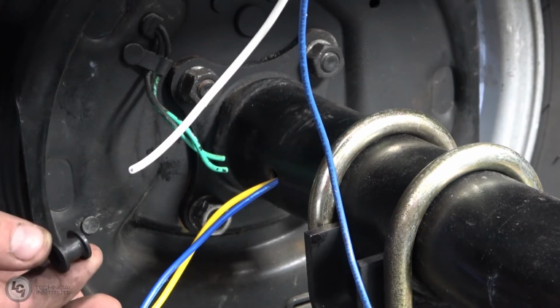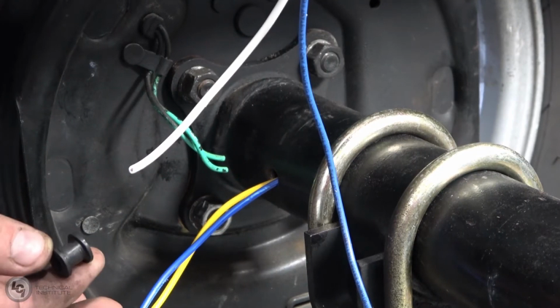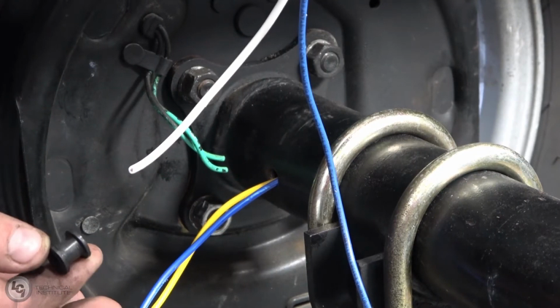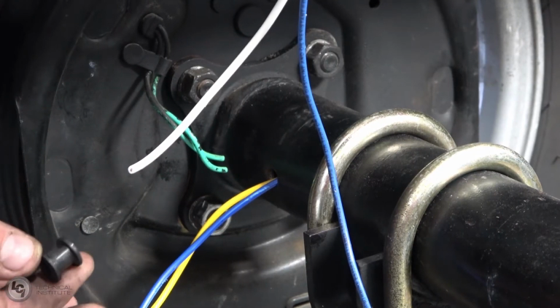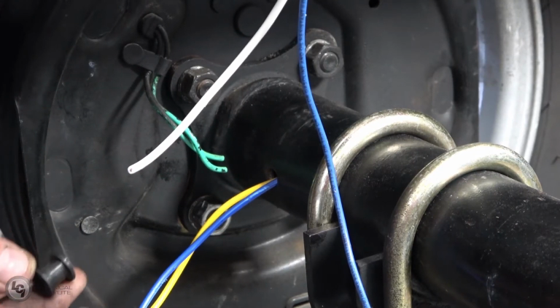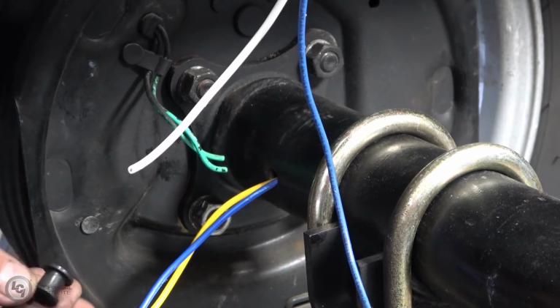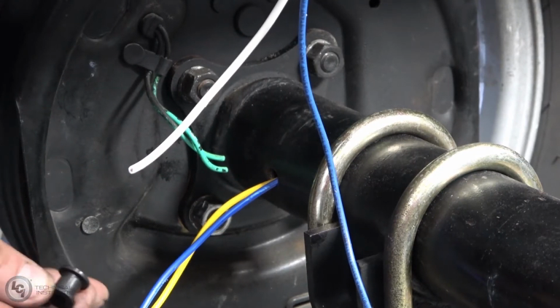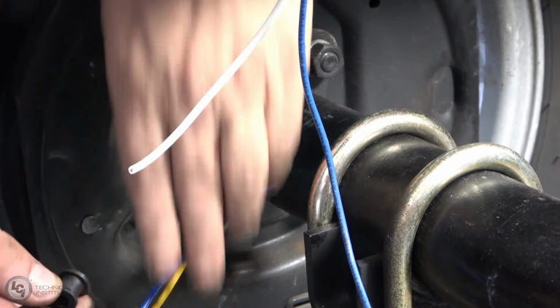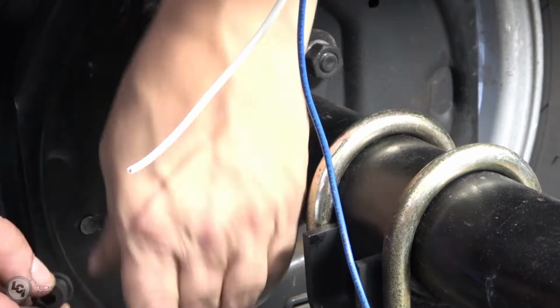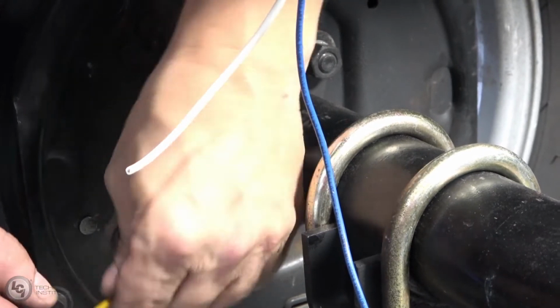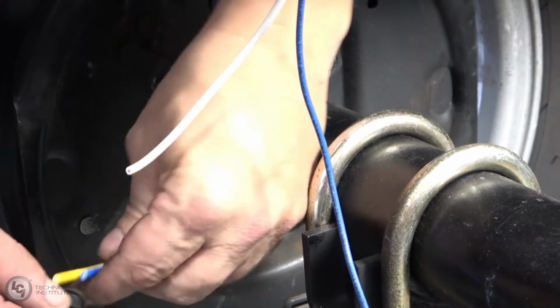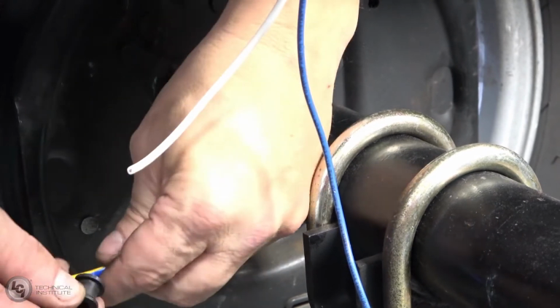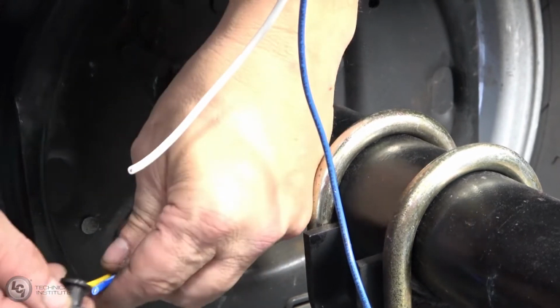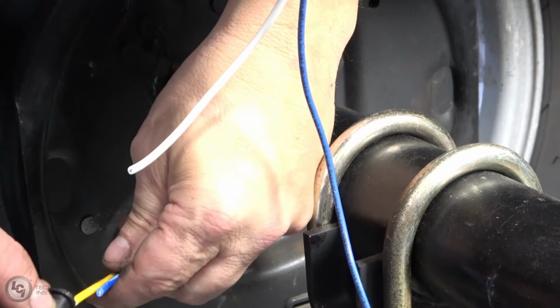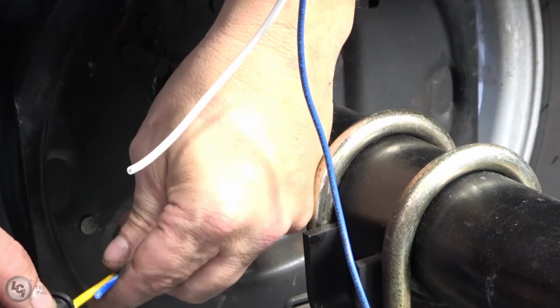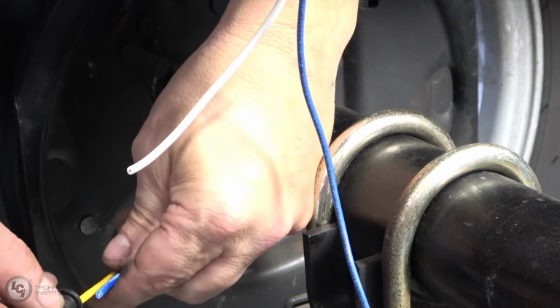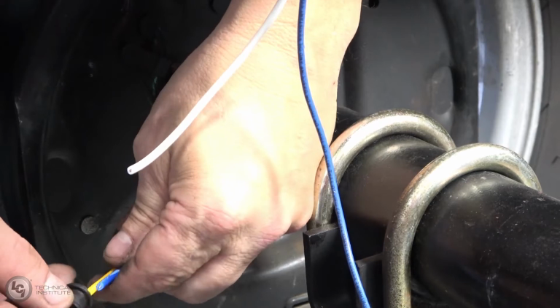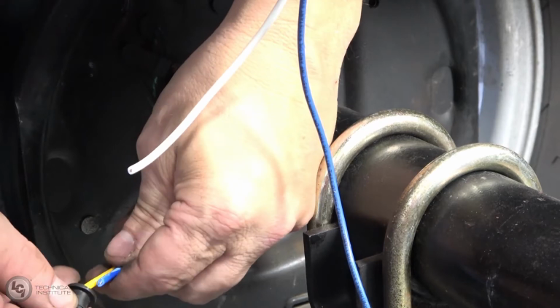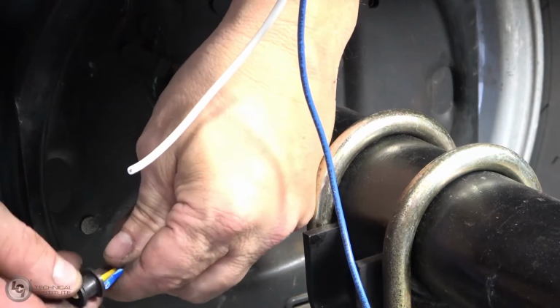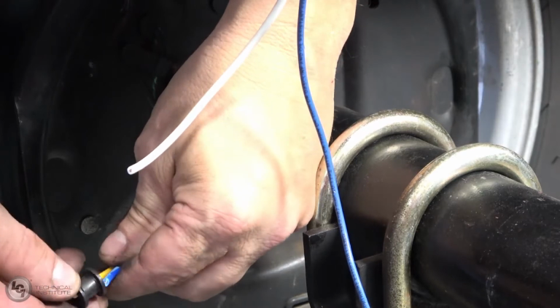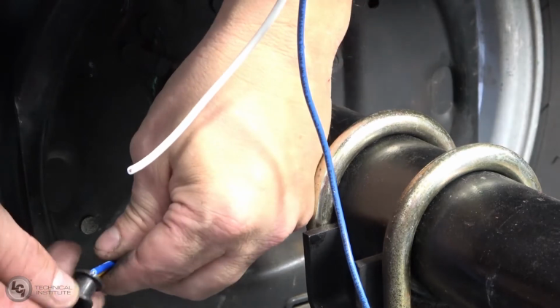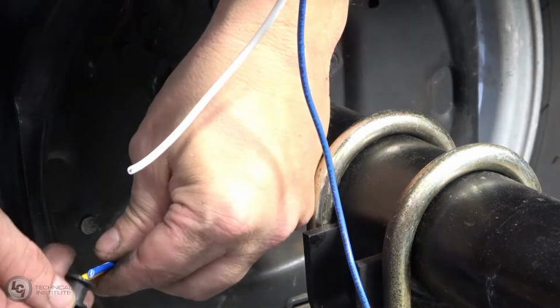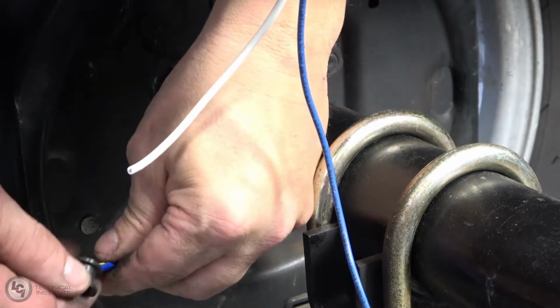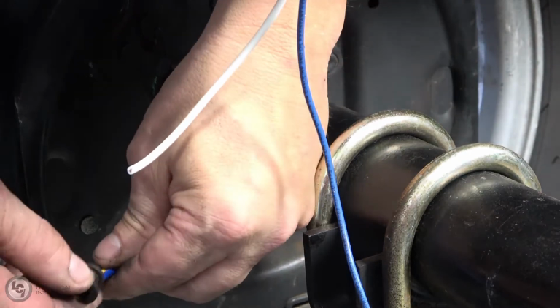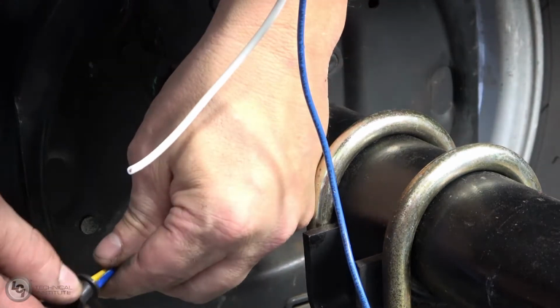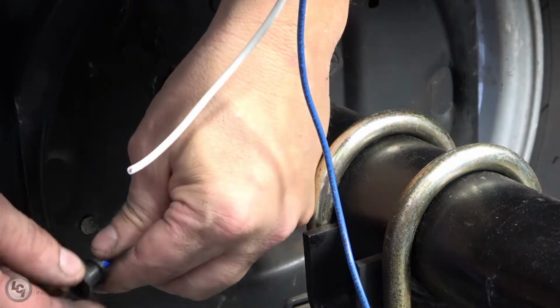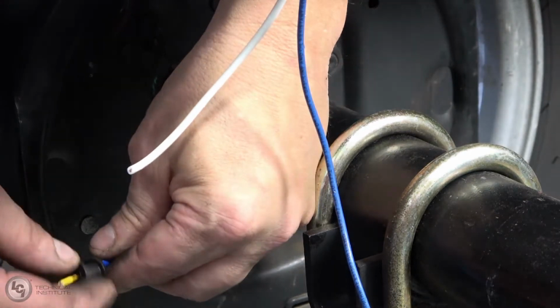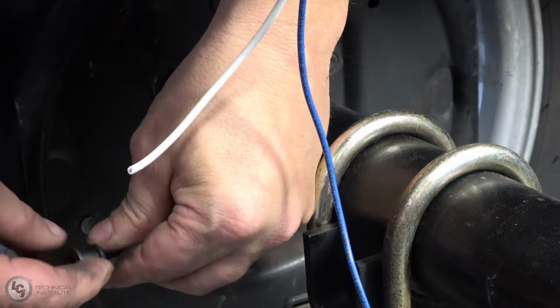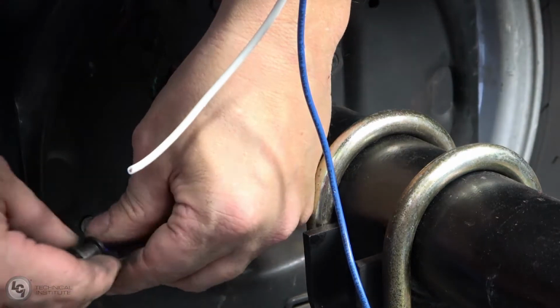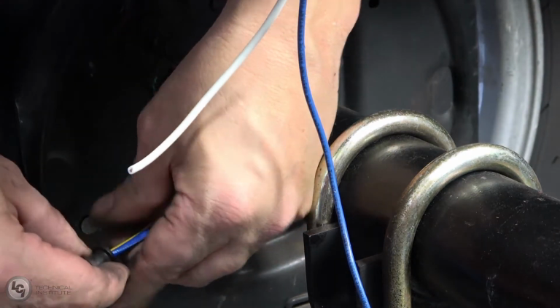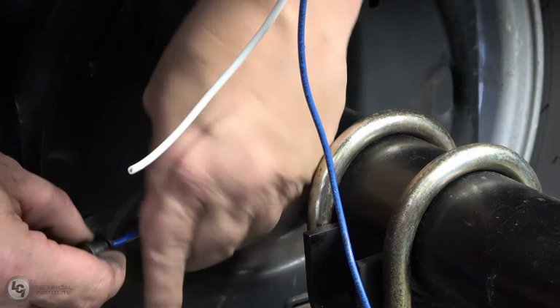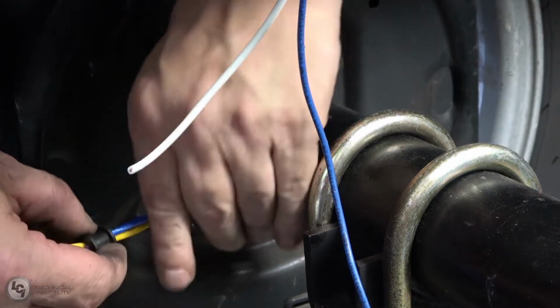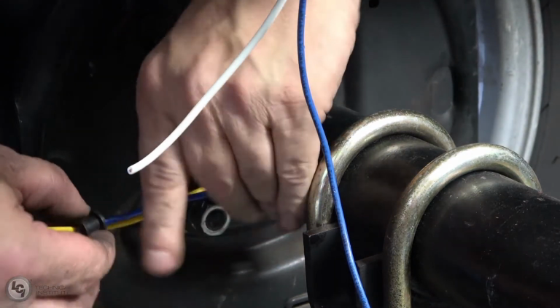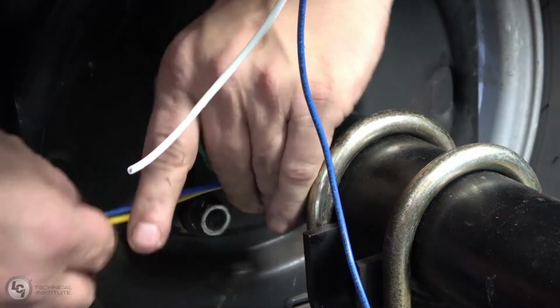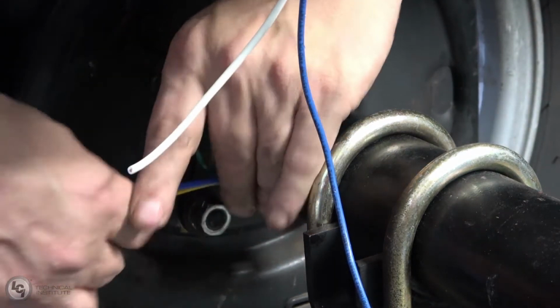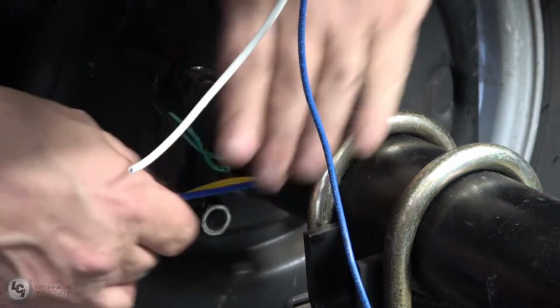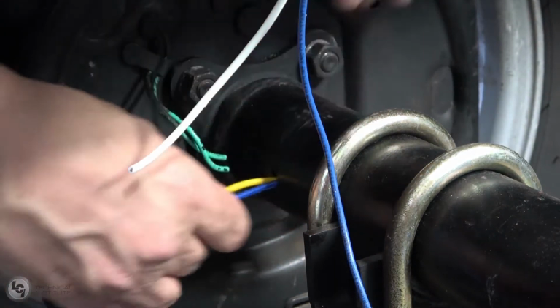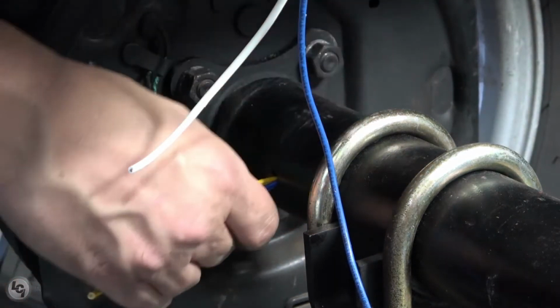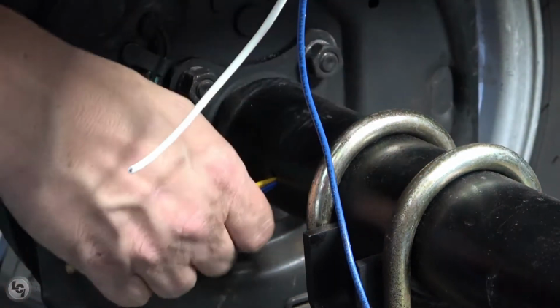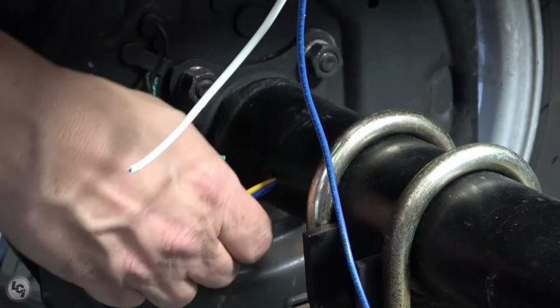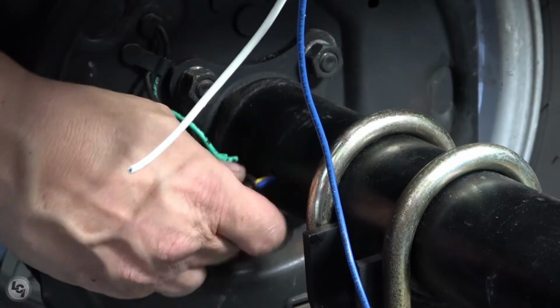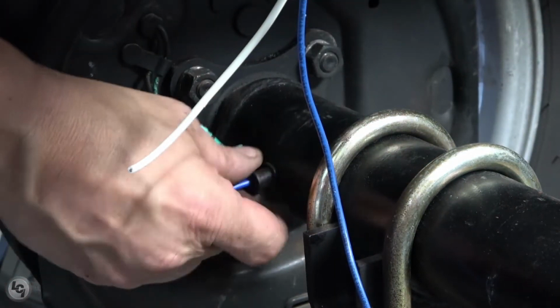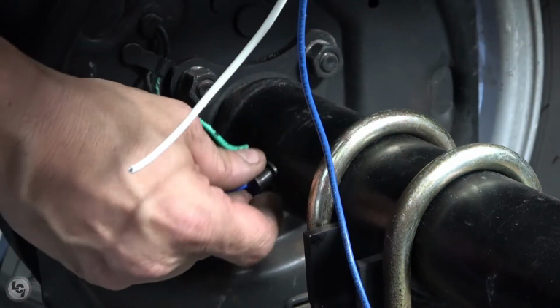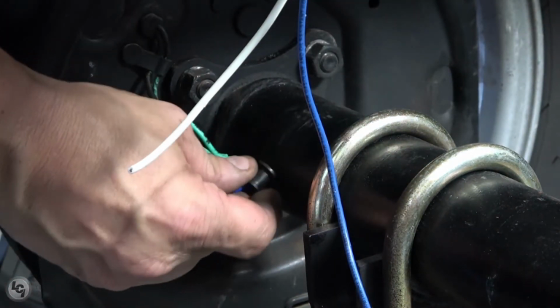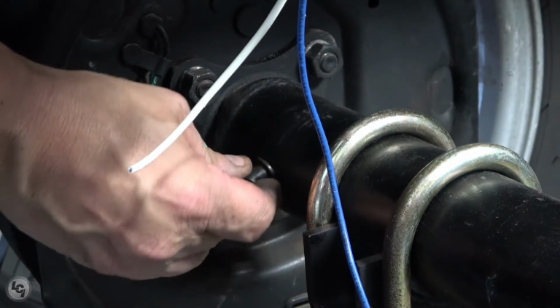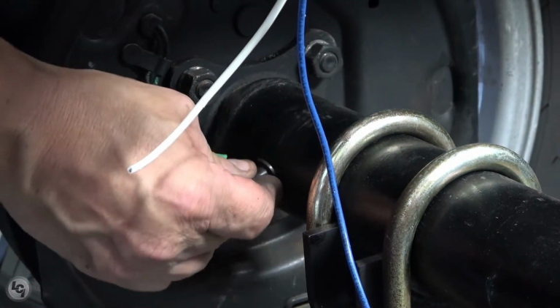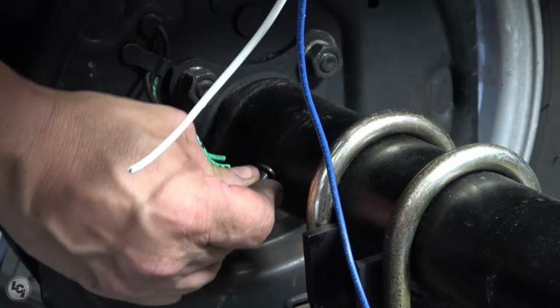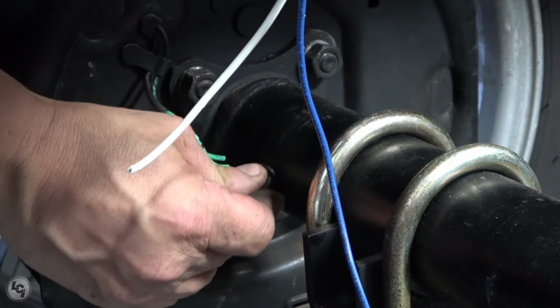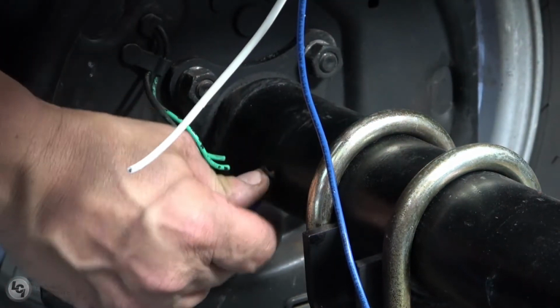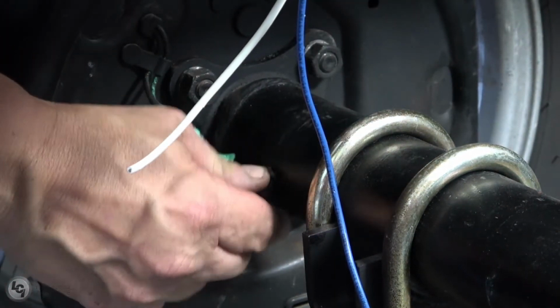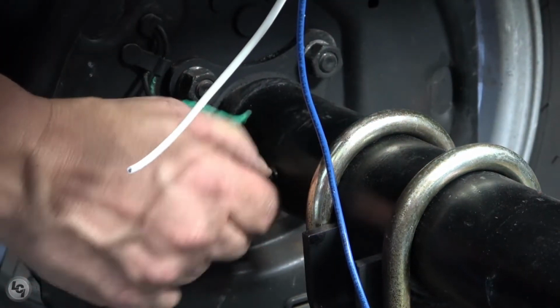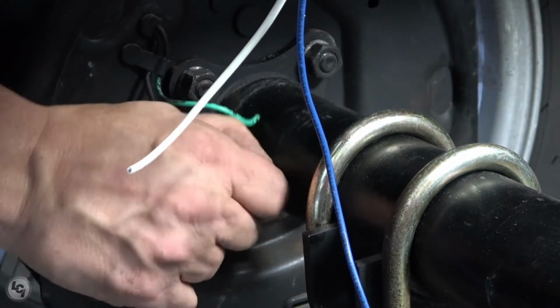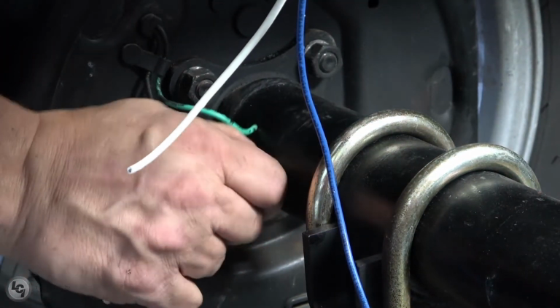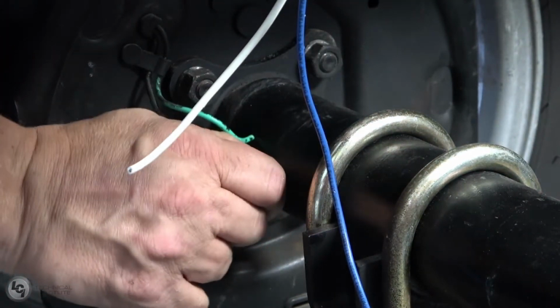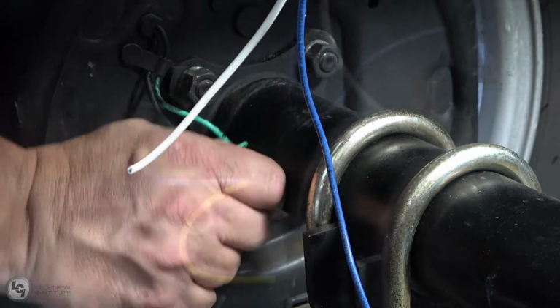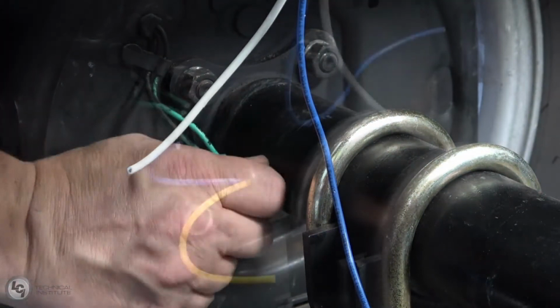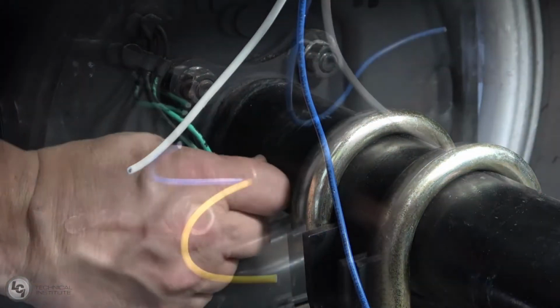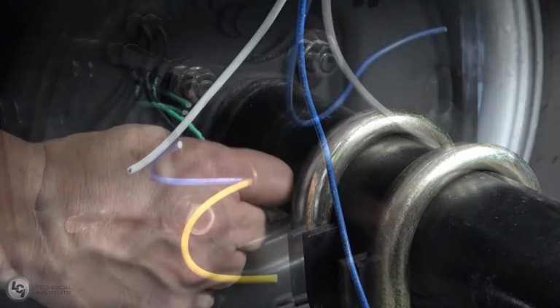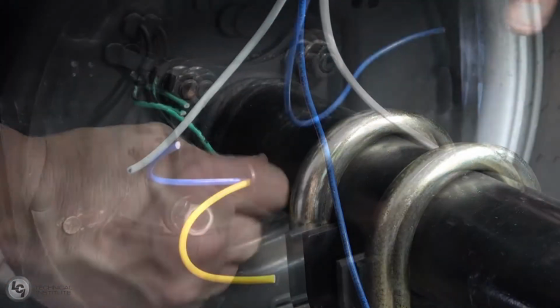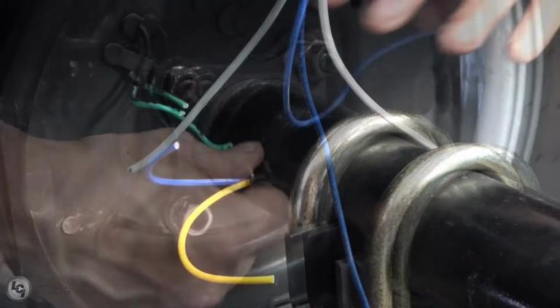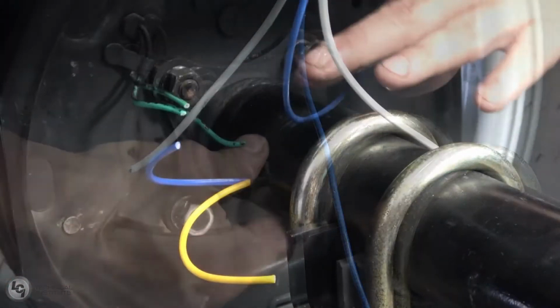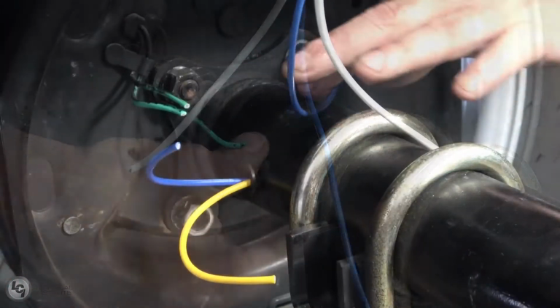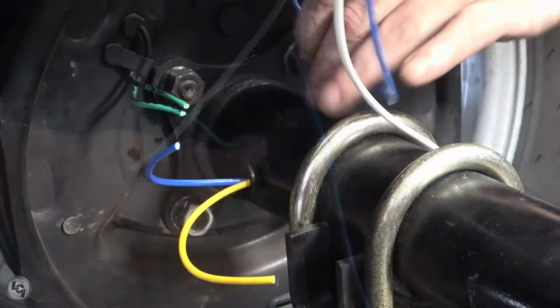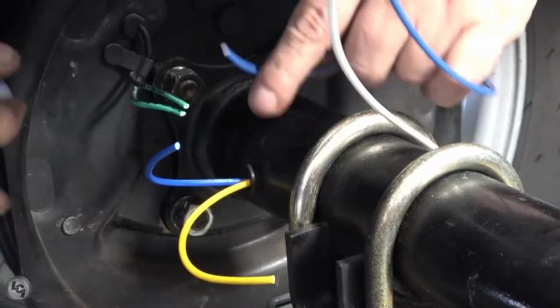Be sure to replace the rubber grommet from the axle tube if it came out during this process. This will help keep the wires protected.